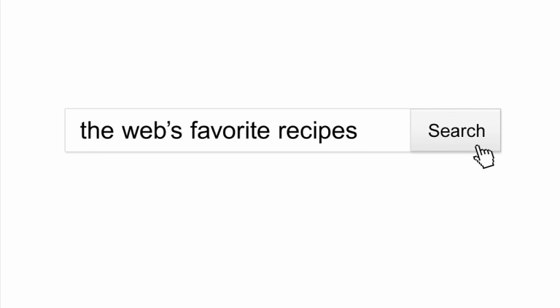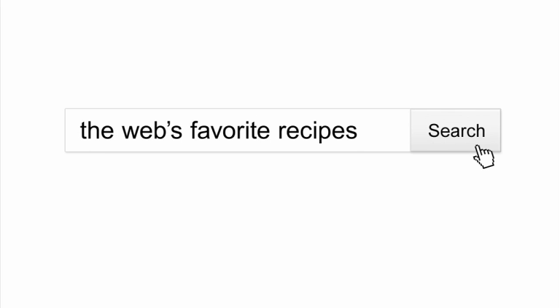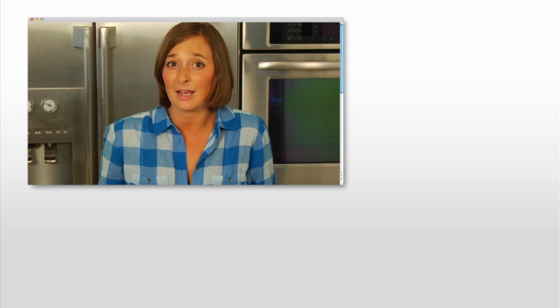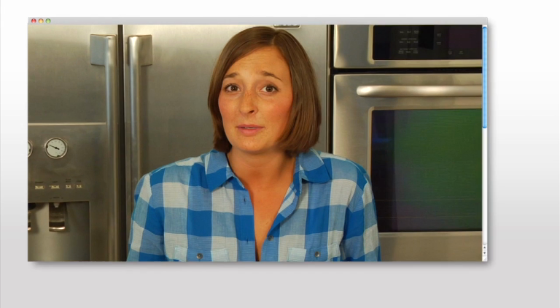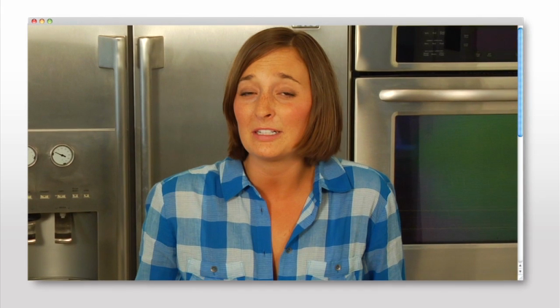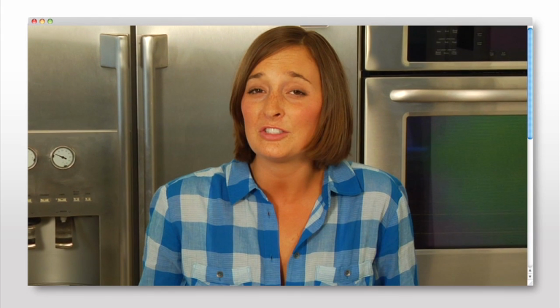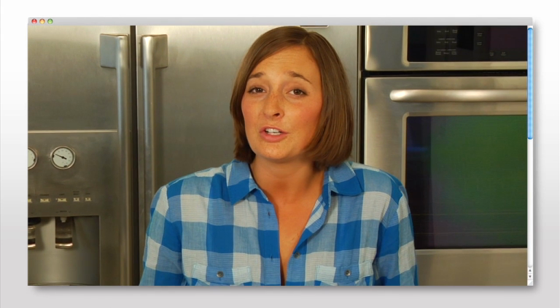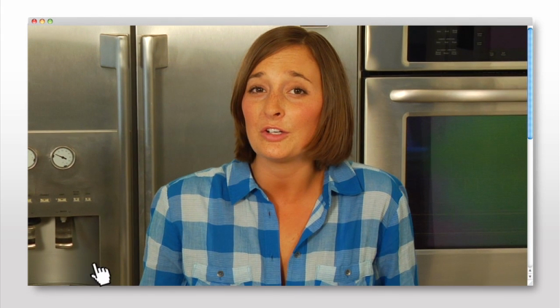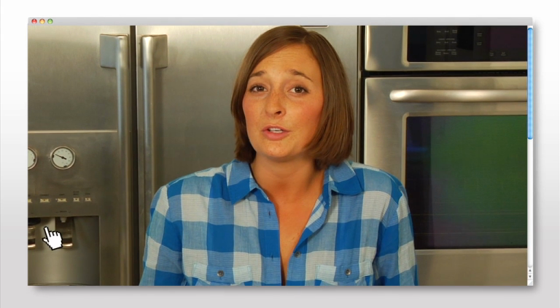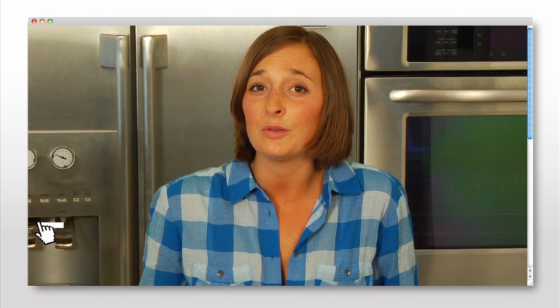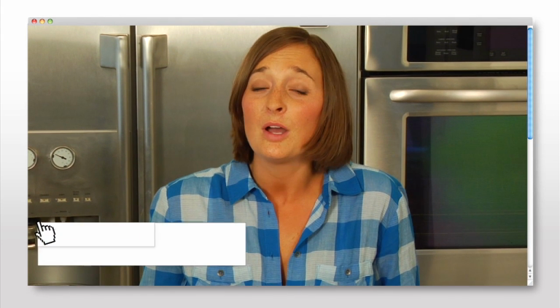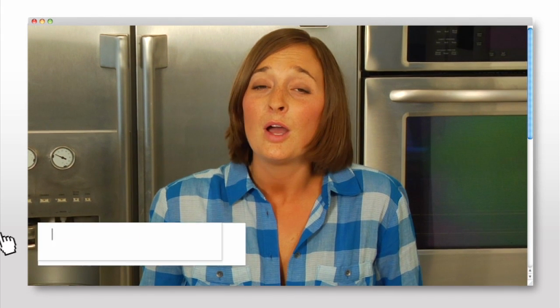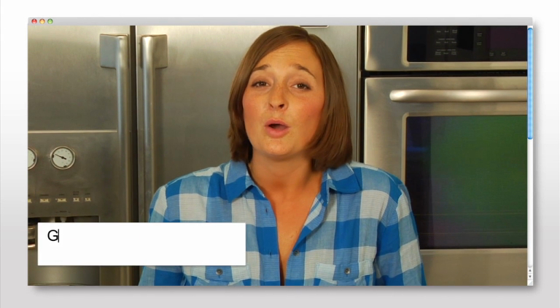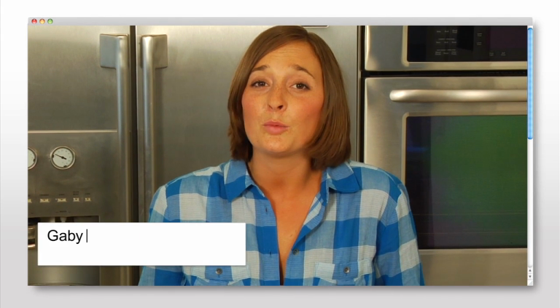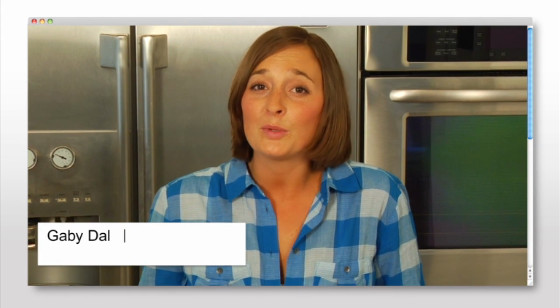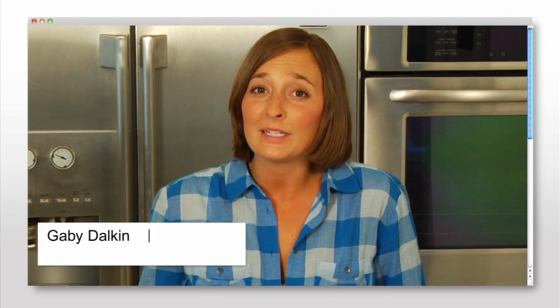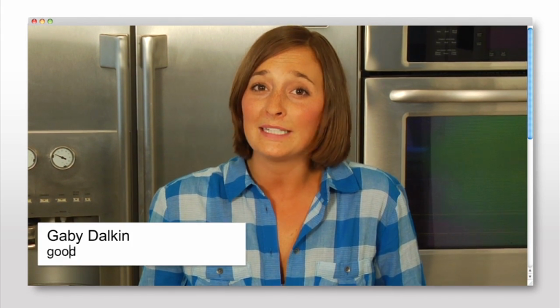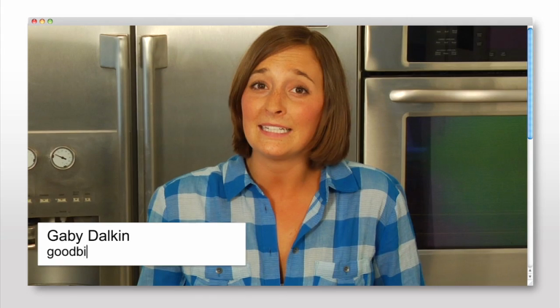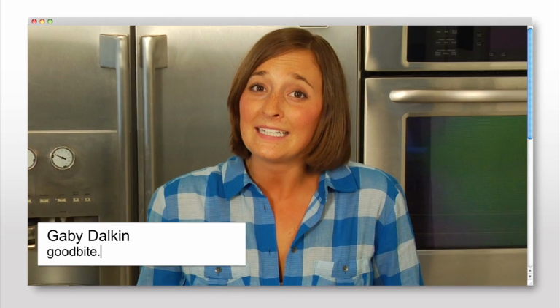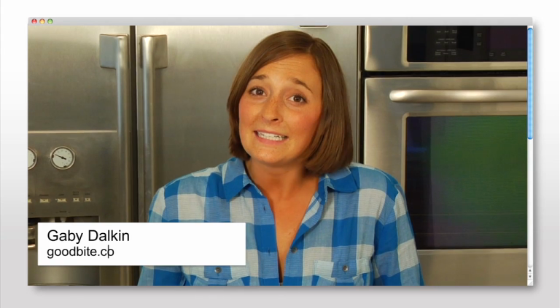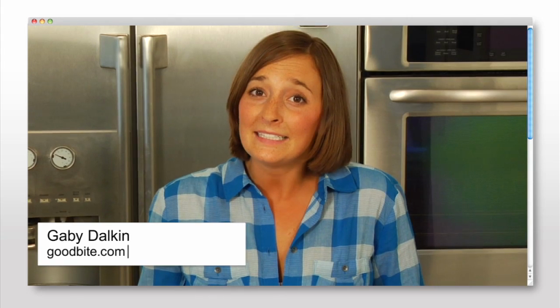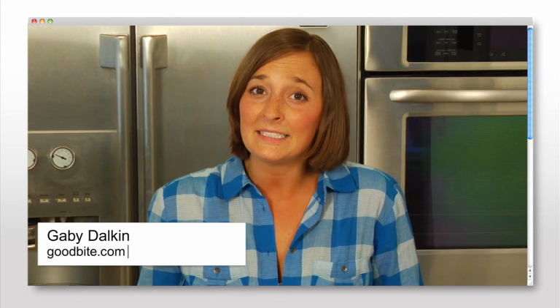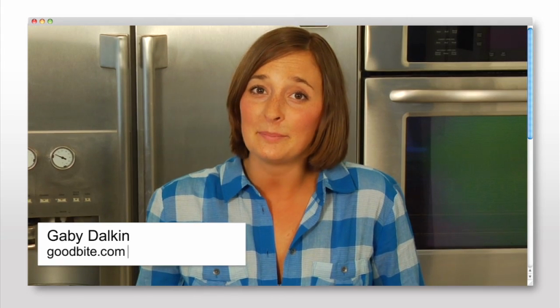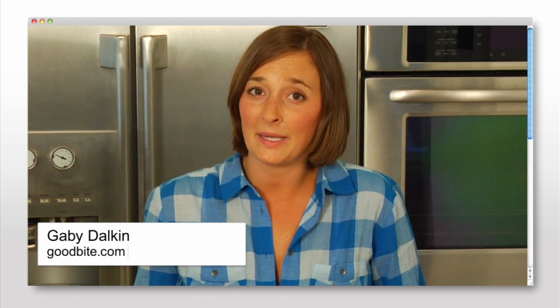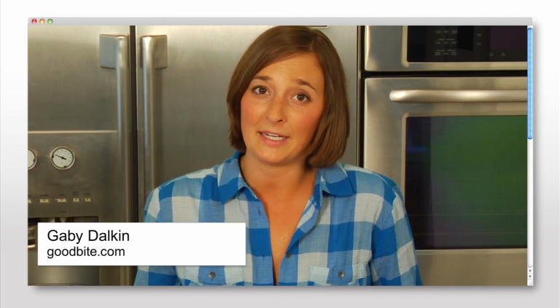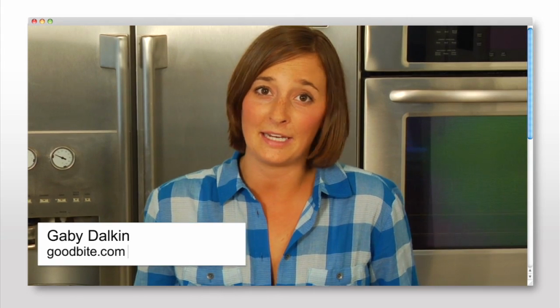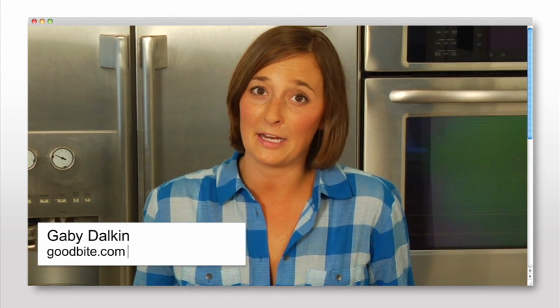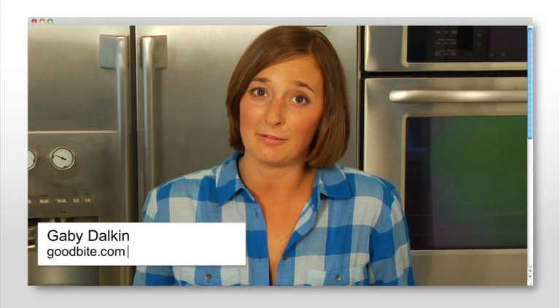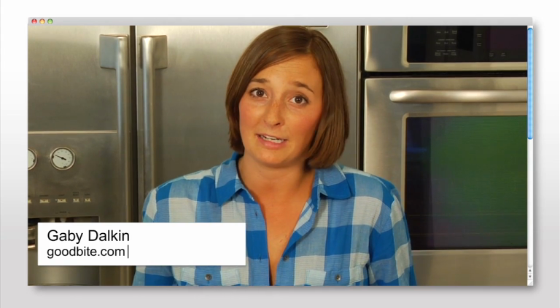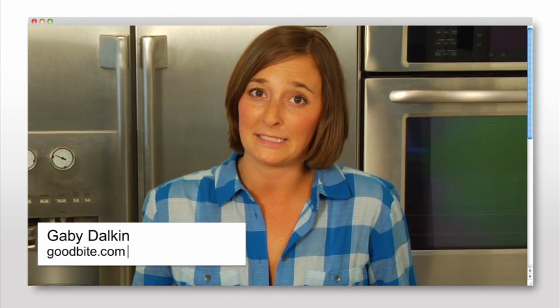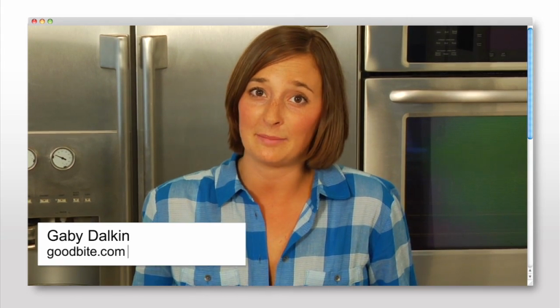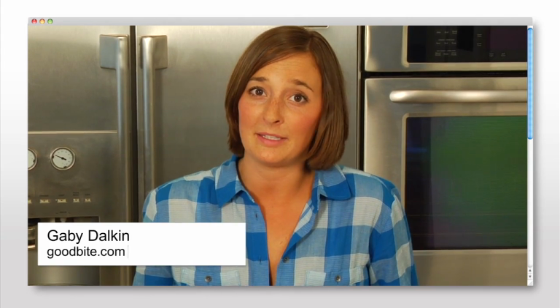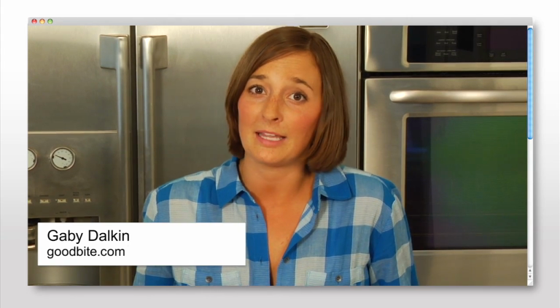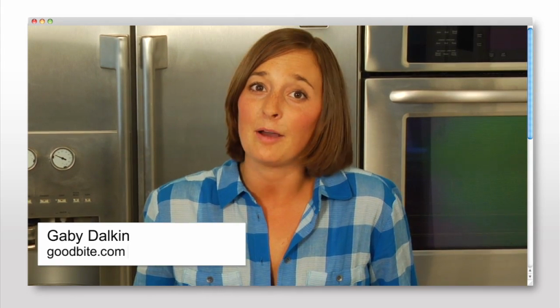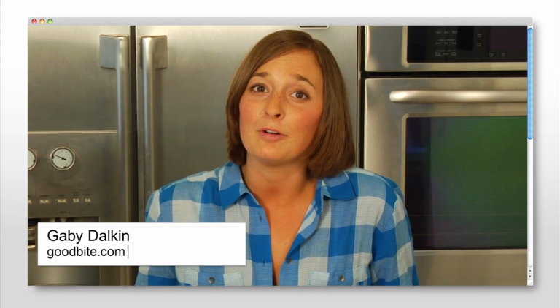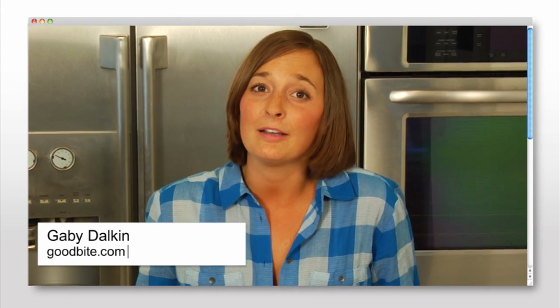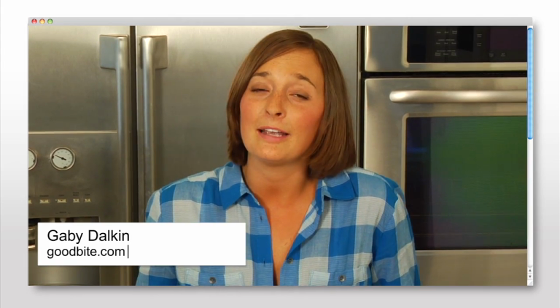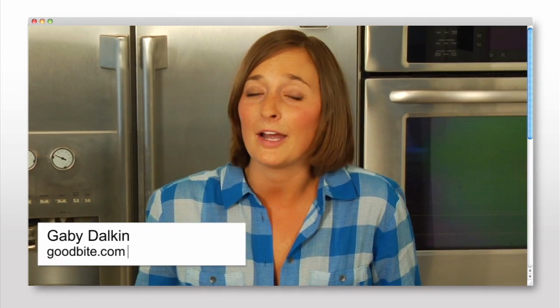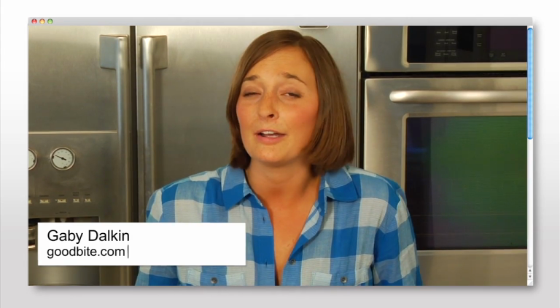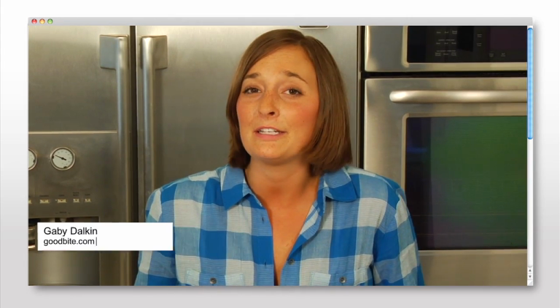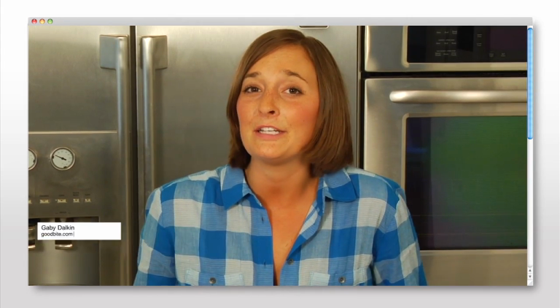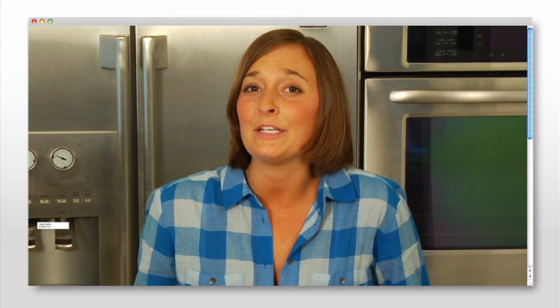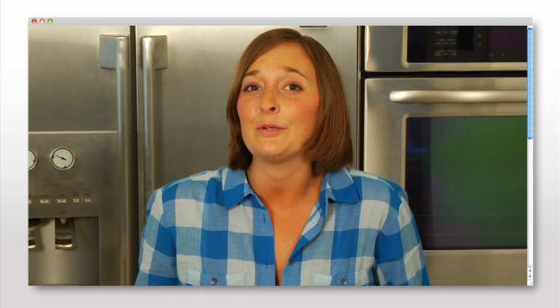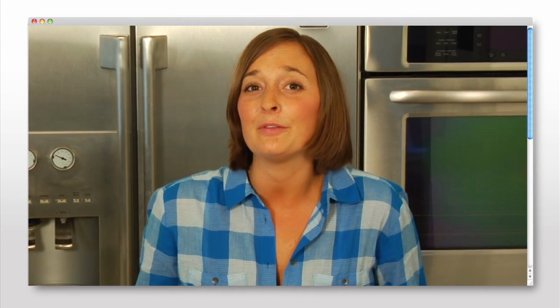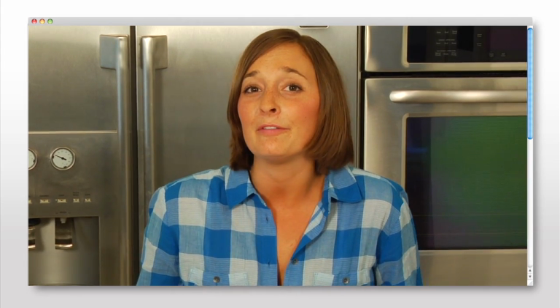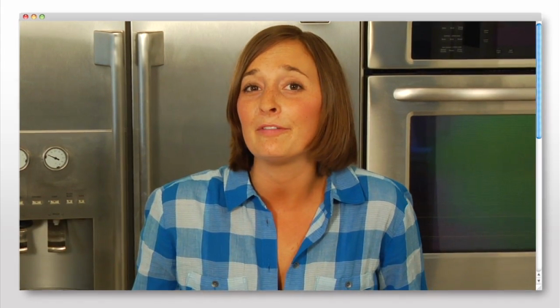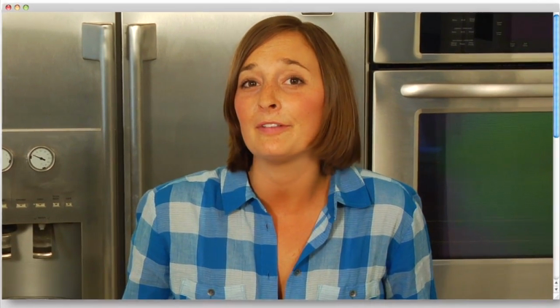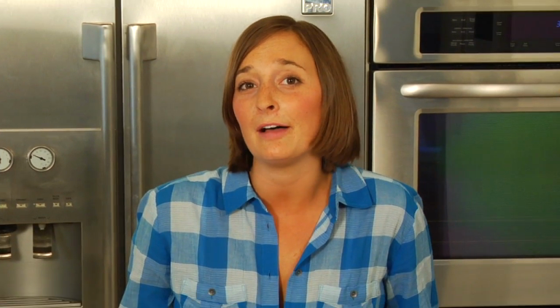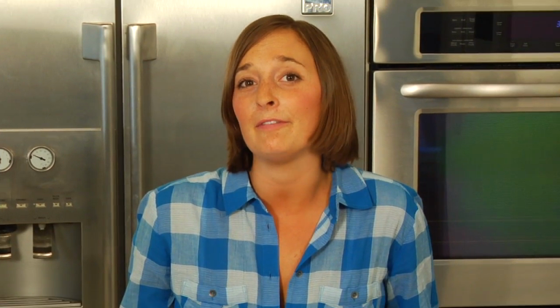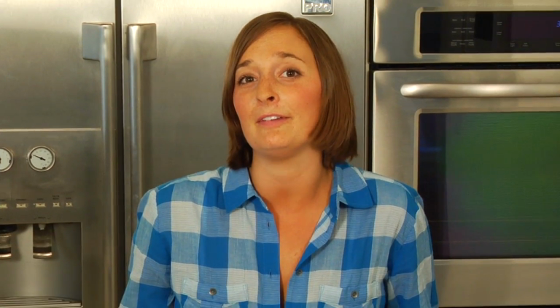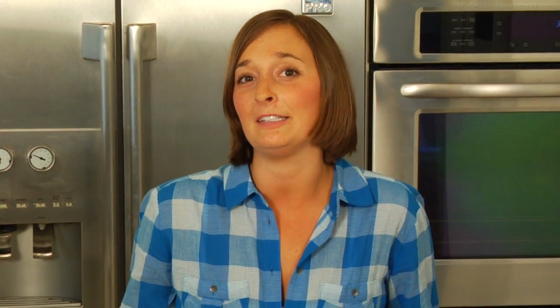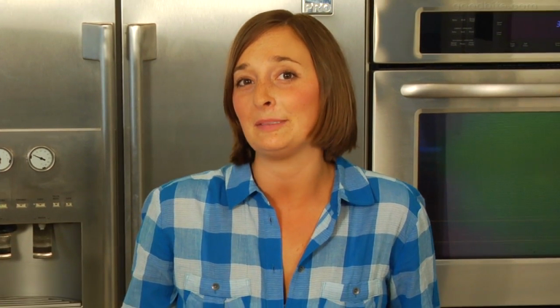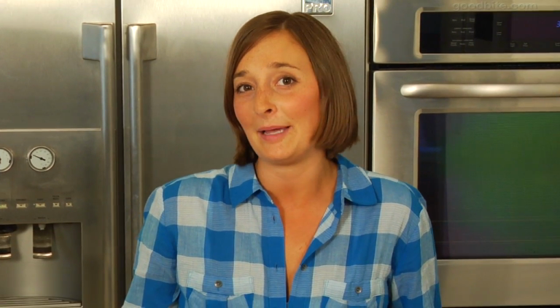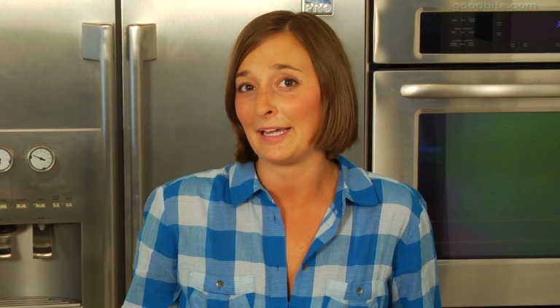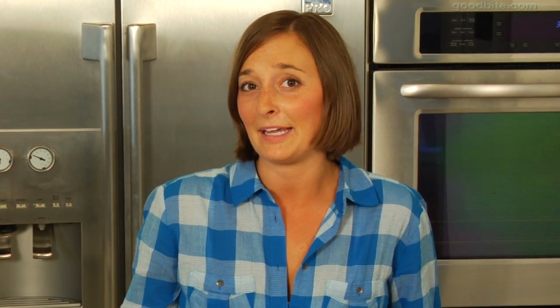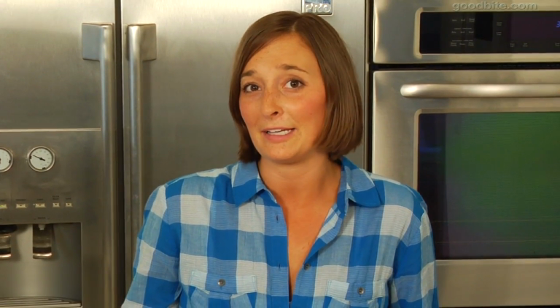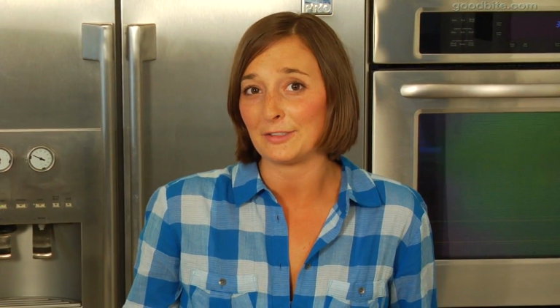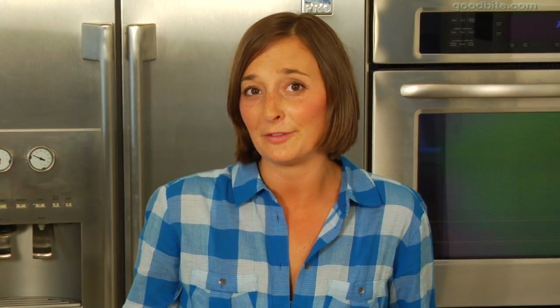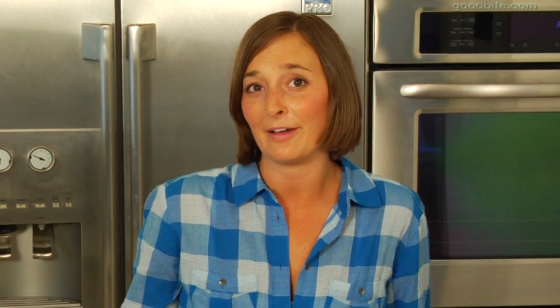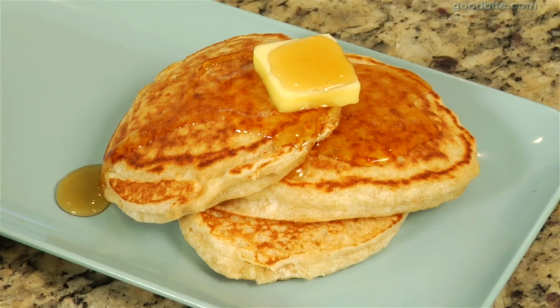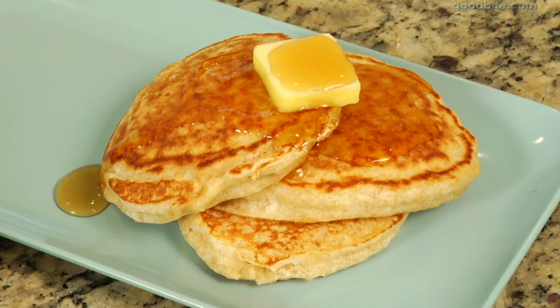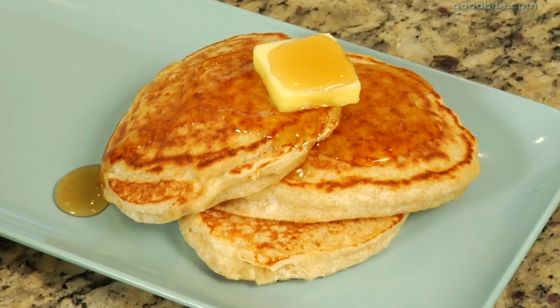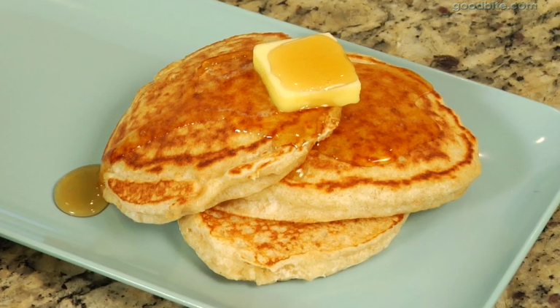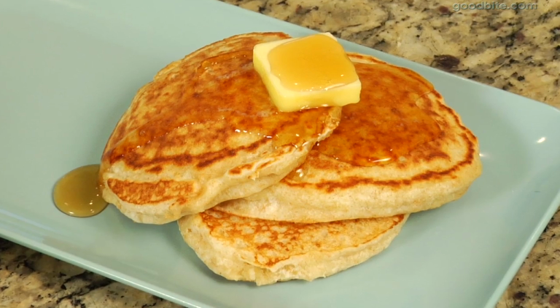I'm going to show you a really easy pancake recipe that will guarantee you the fluffiest pancakes you've ever had.